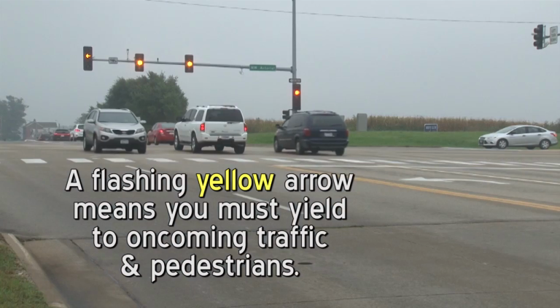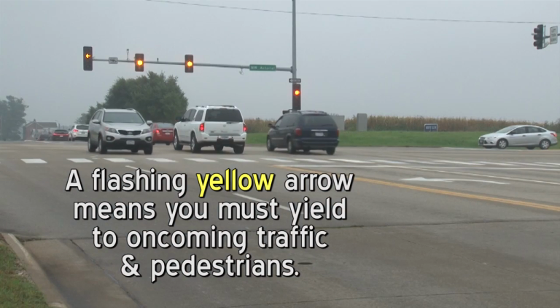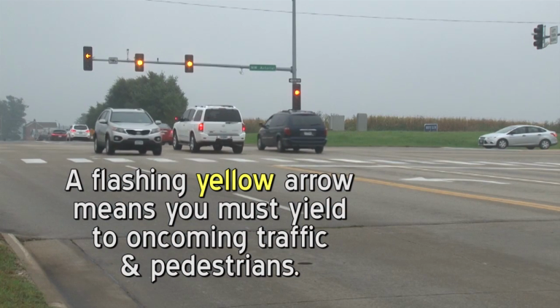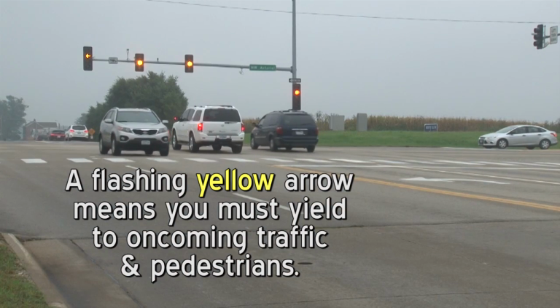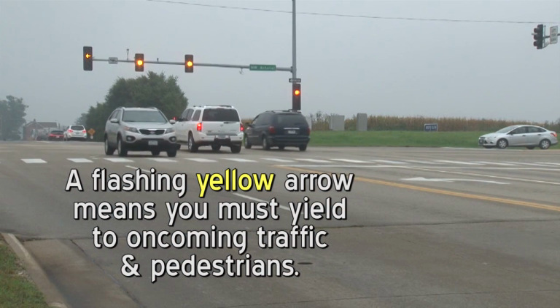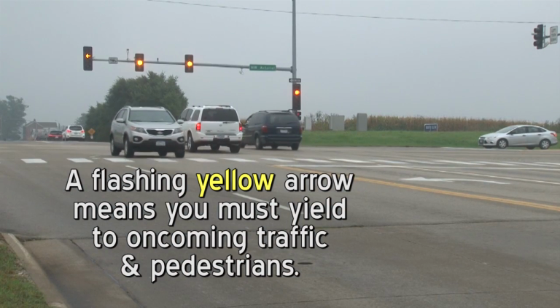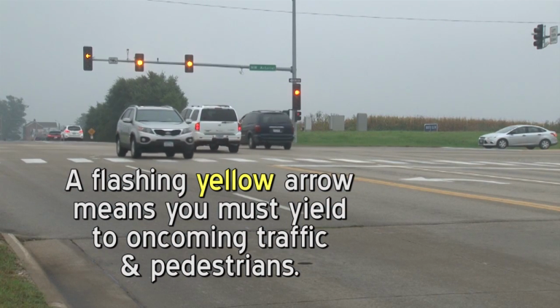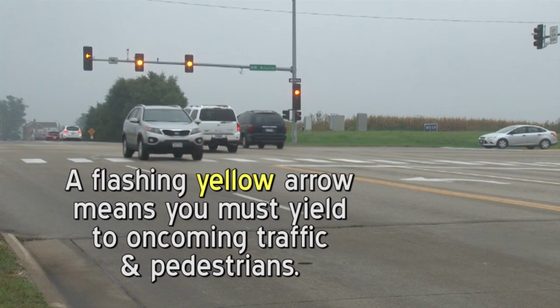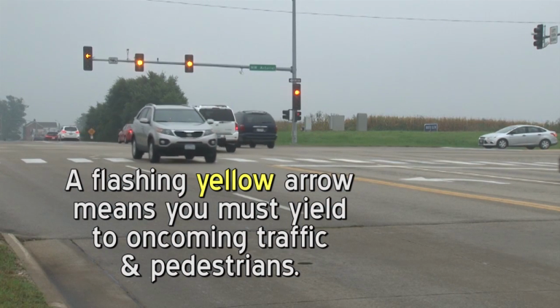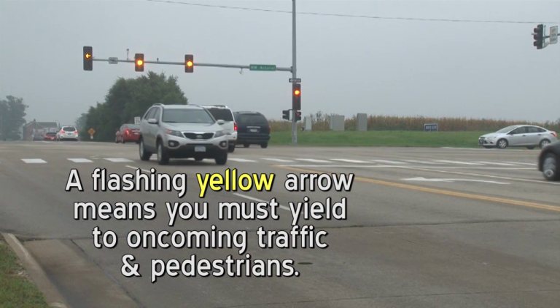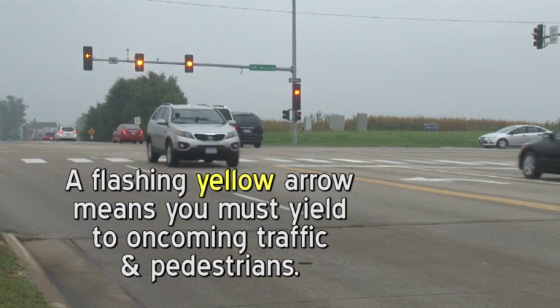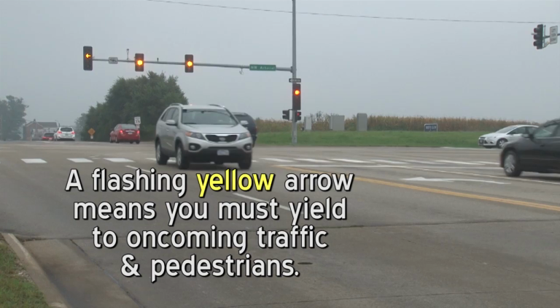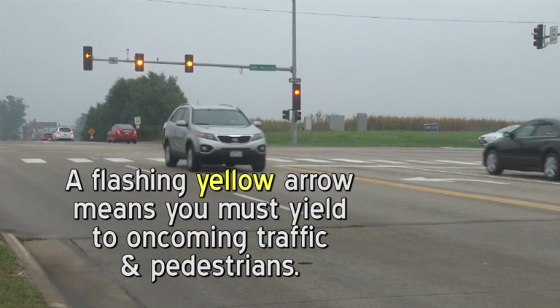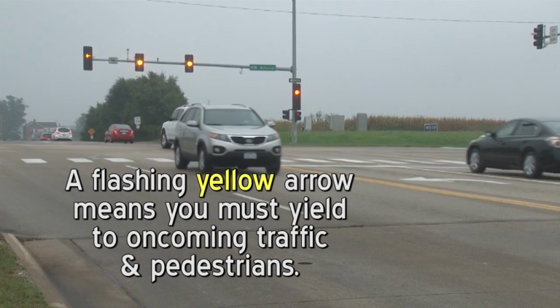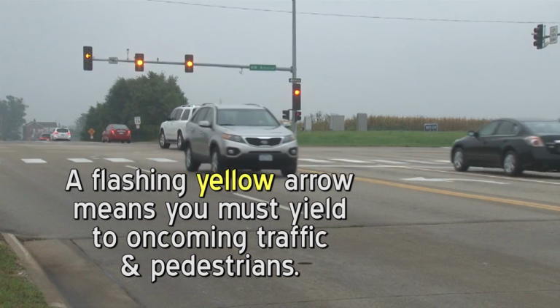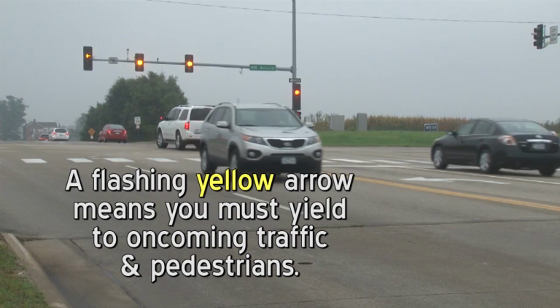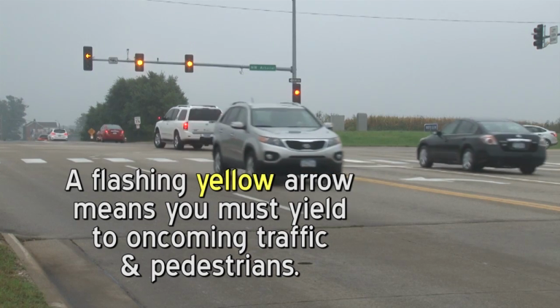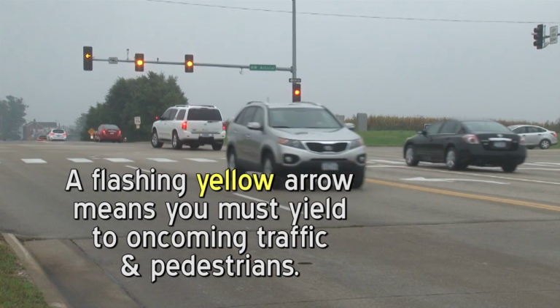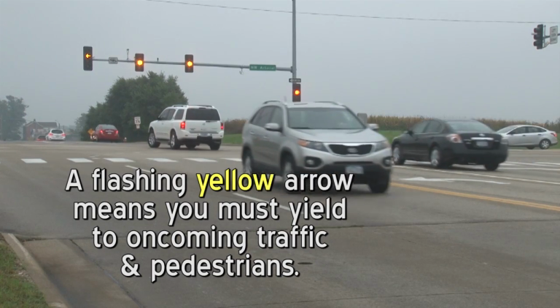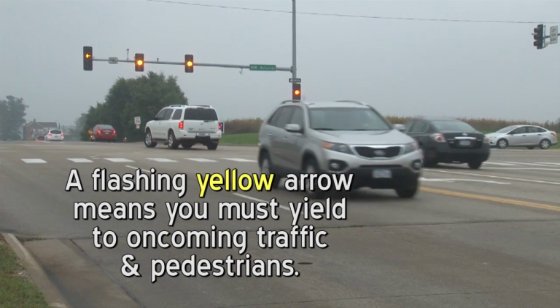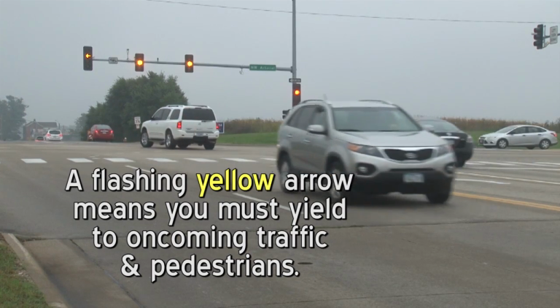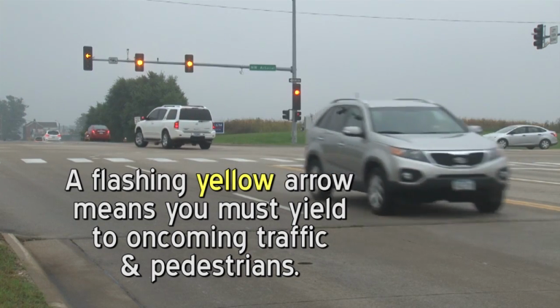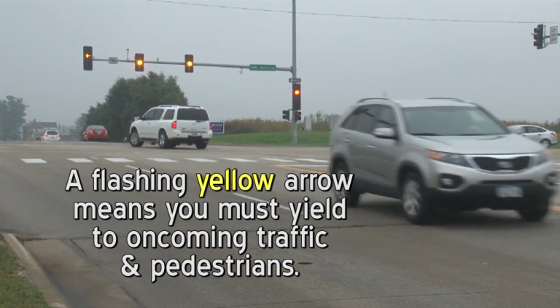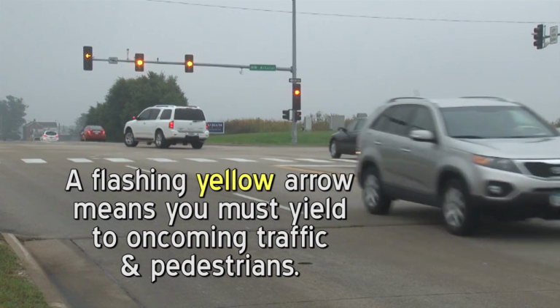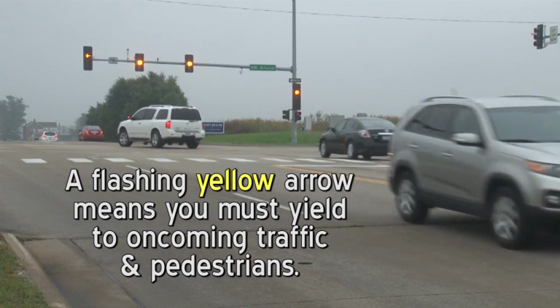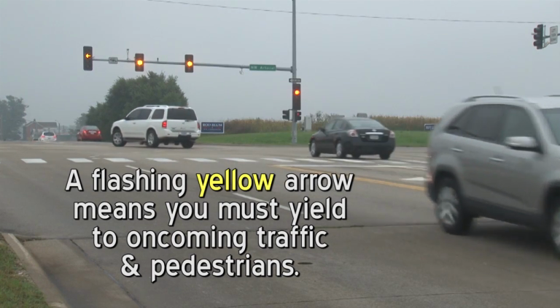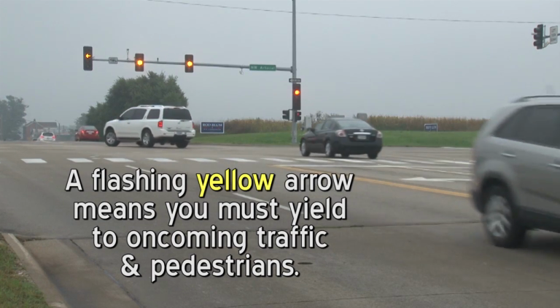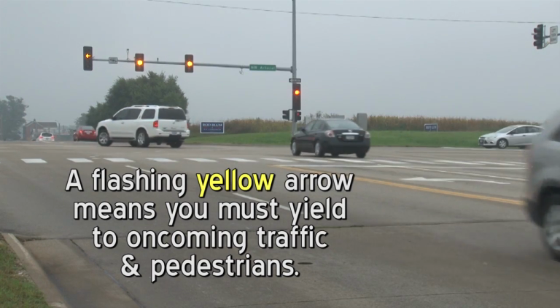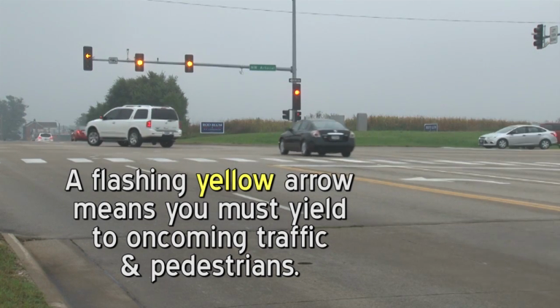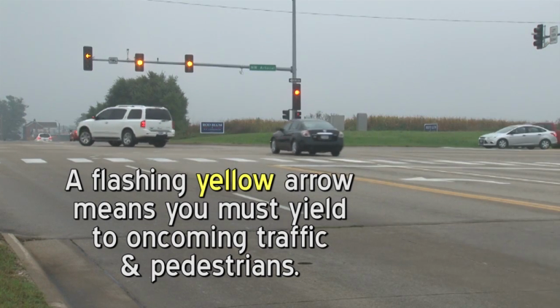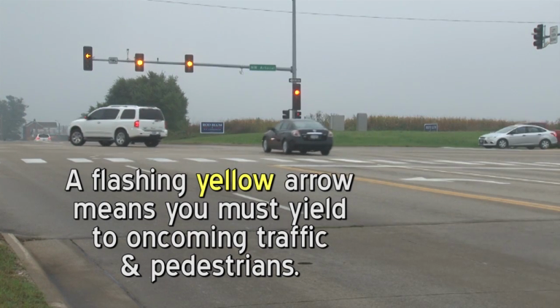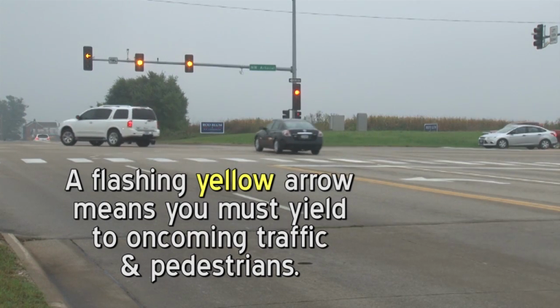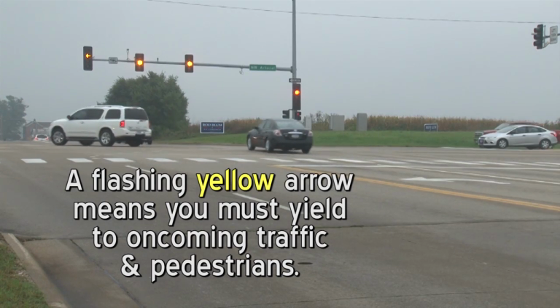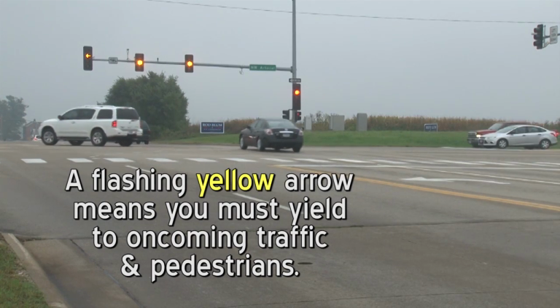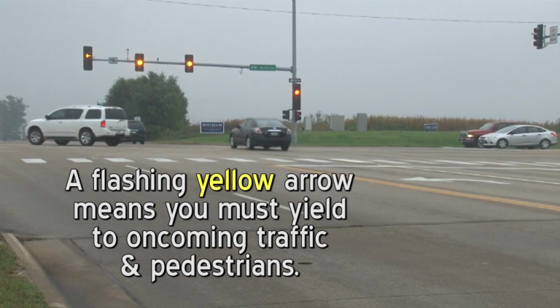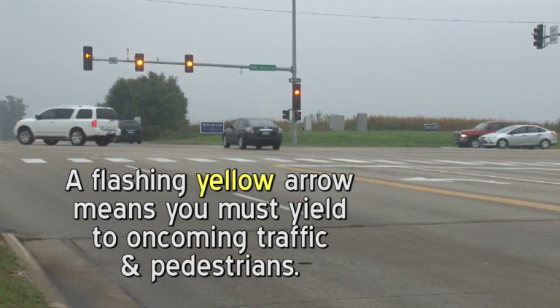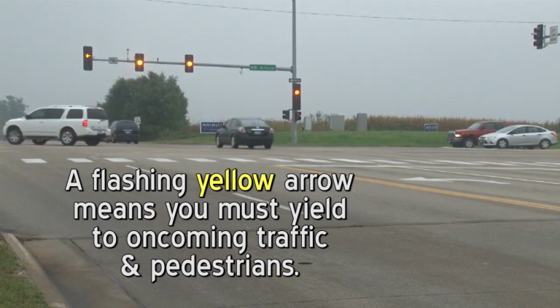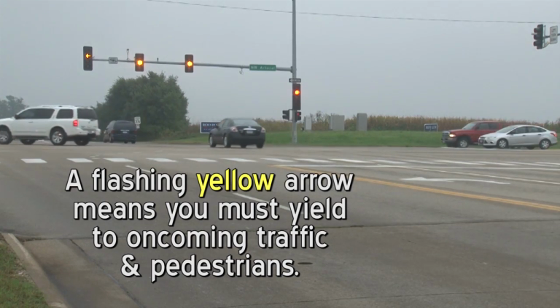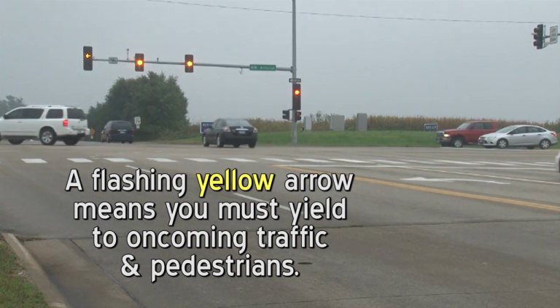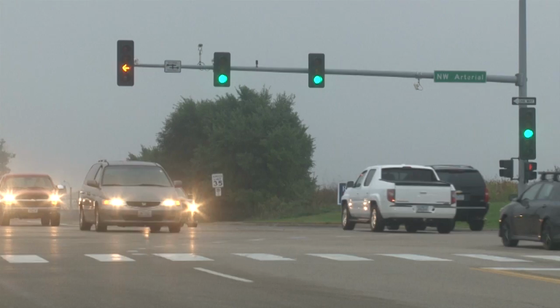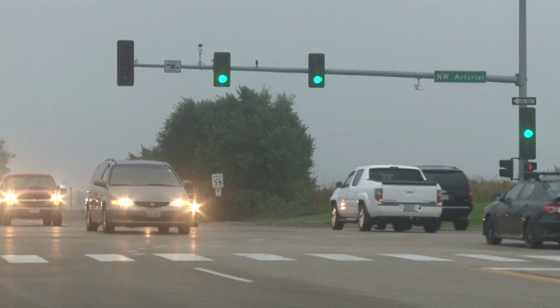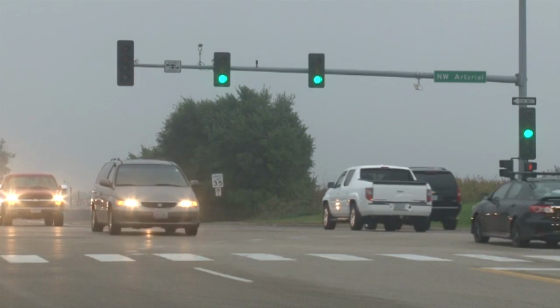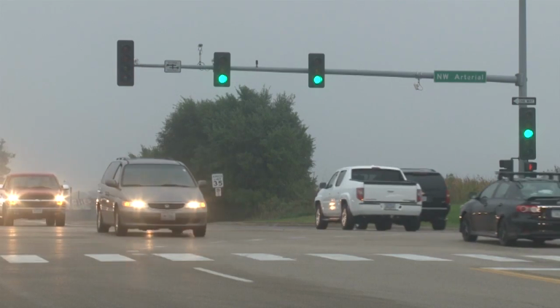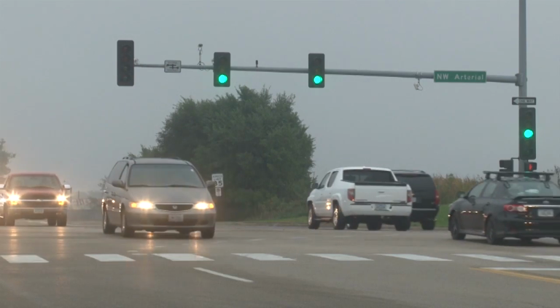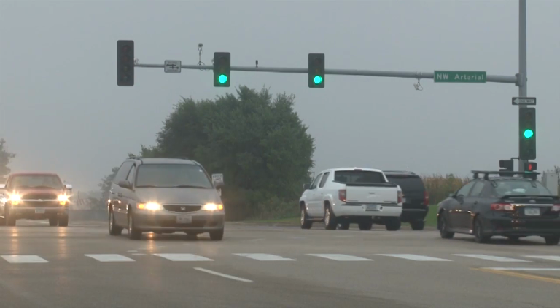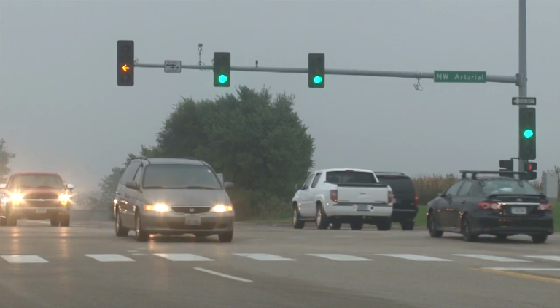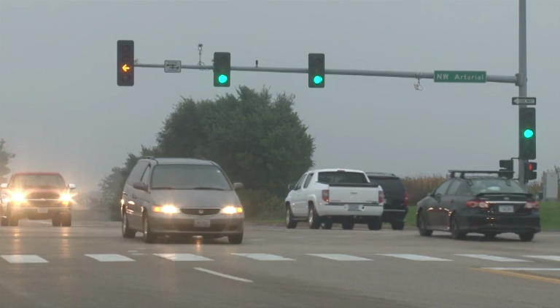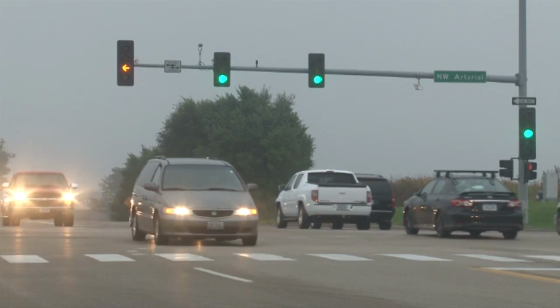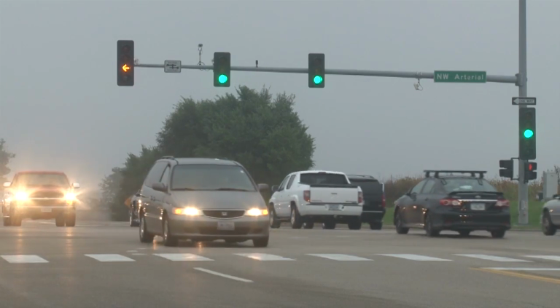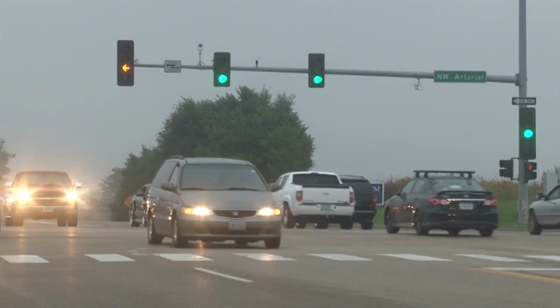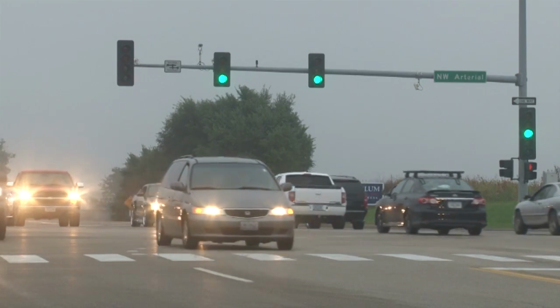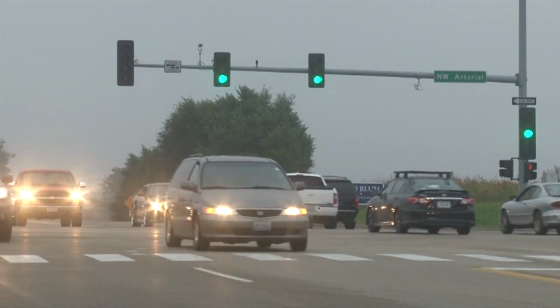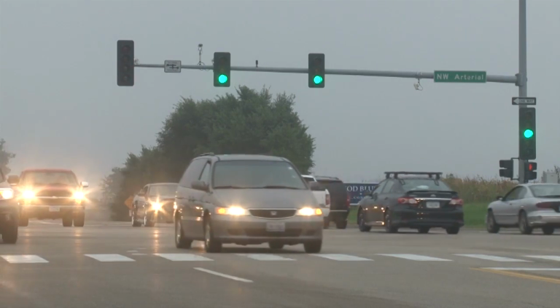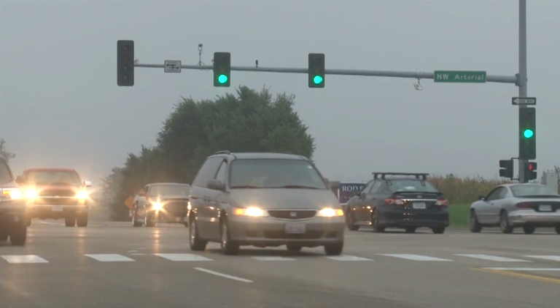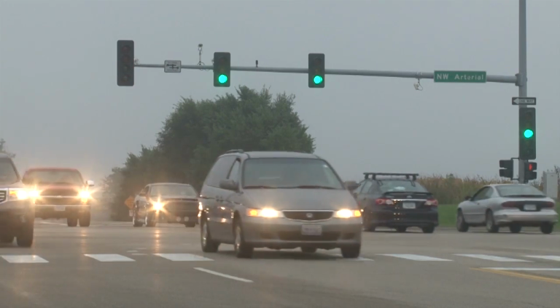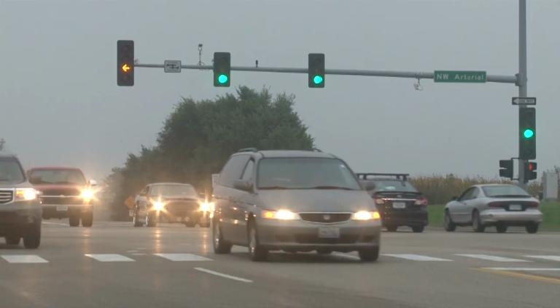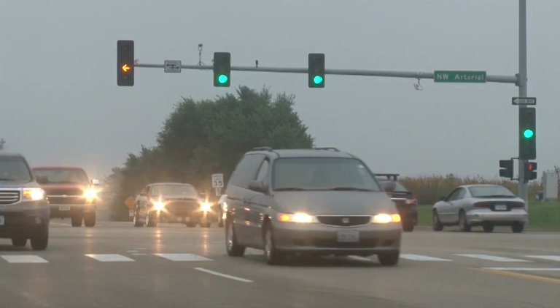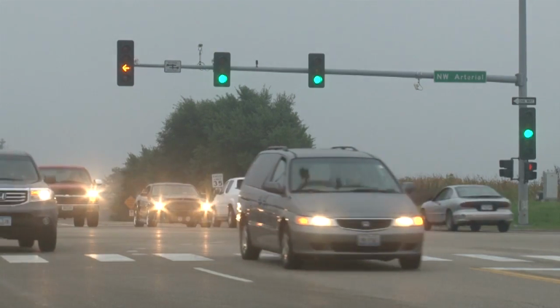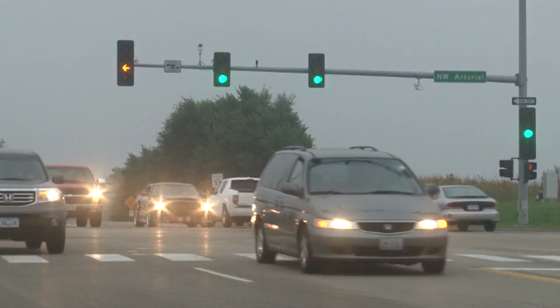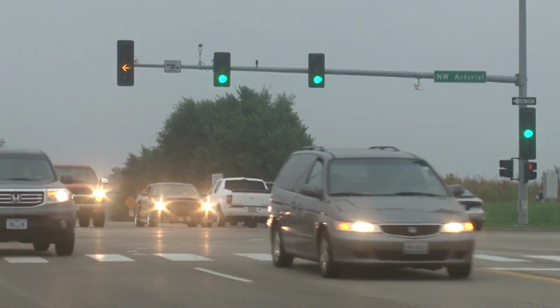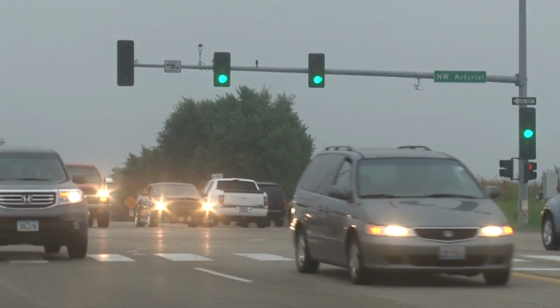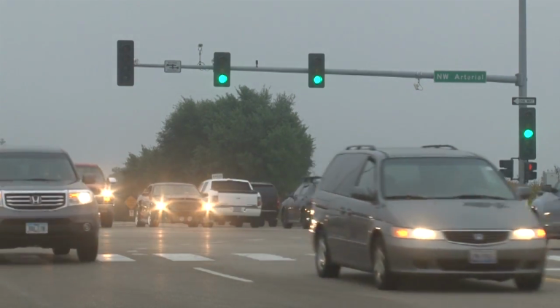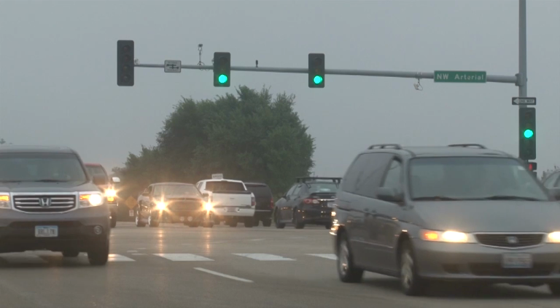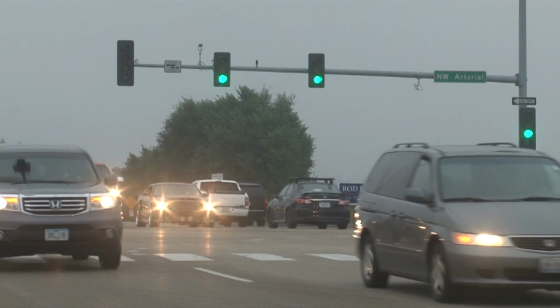Turn left and proceed with caution only when it is safe to do so. Remember, oncoming traffic has a green light.